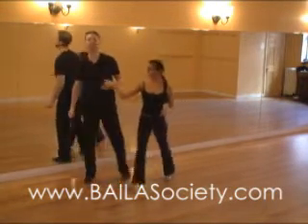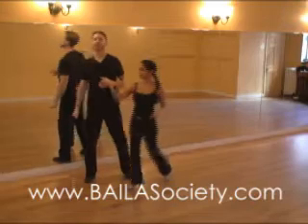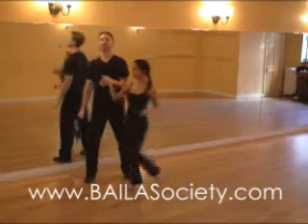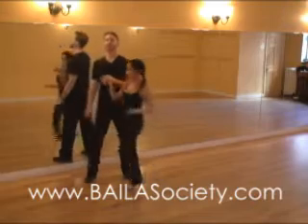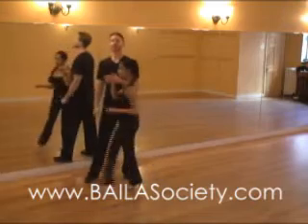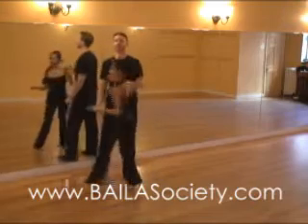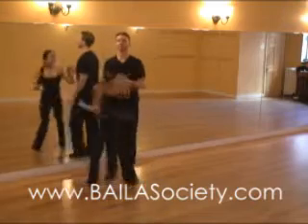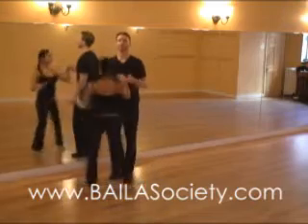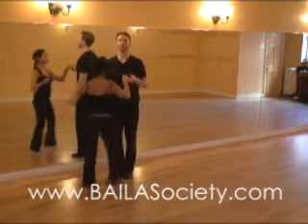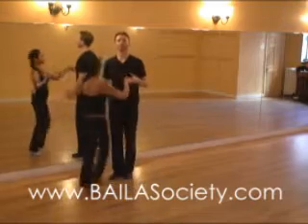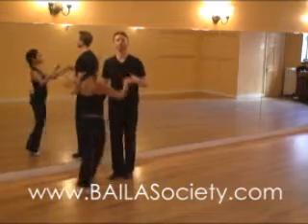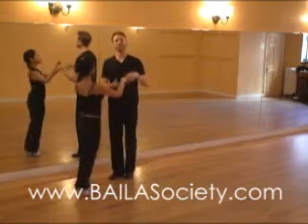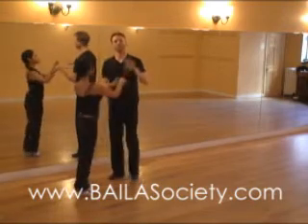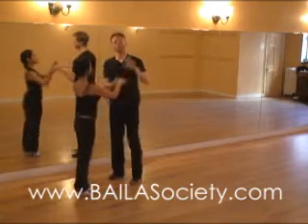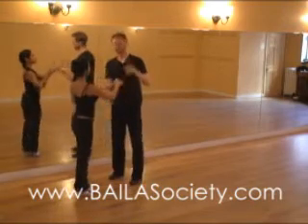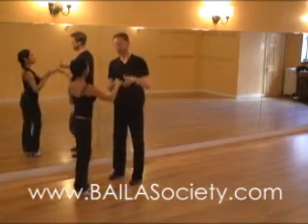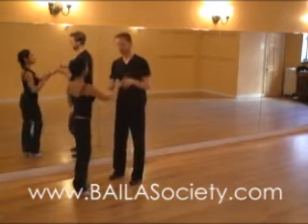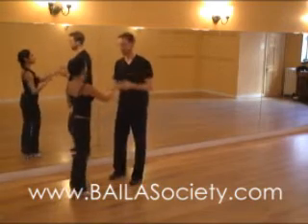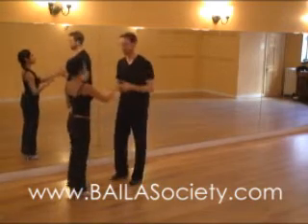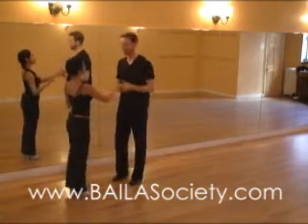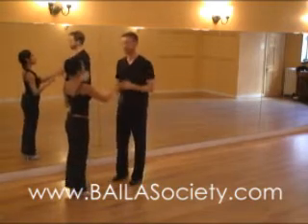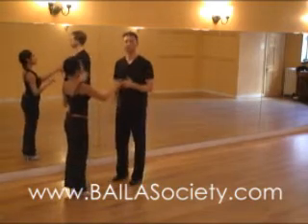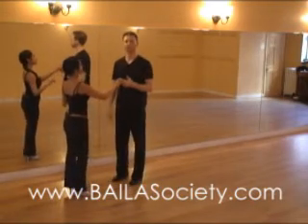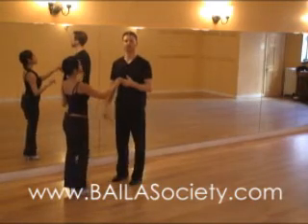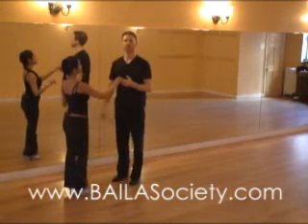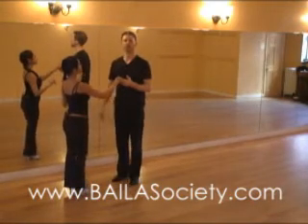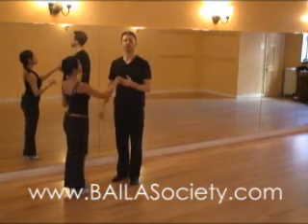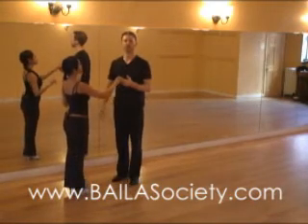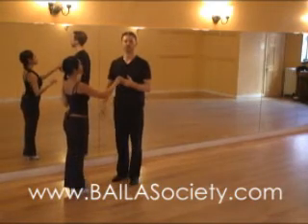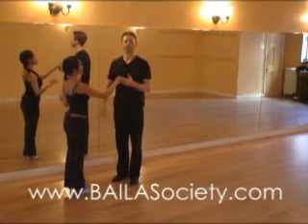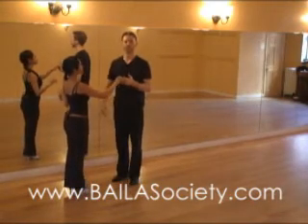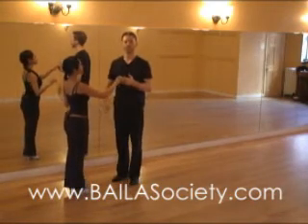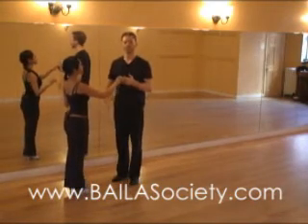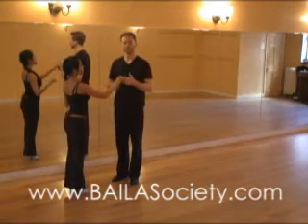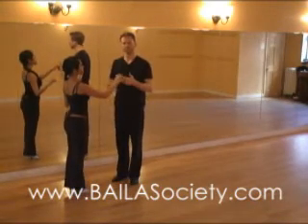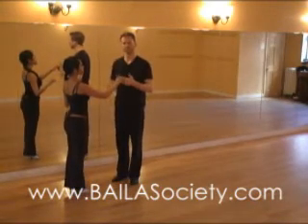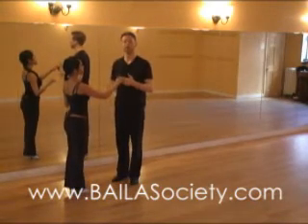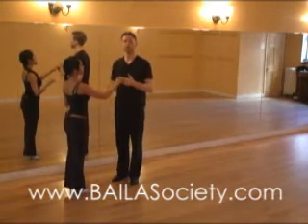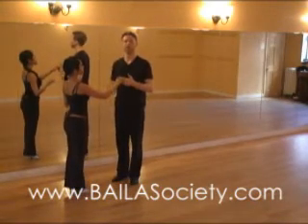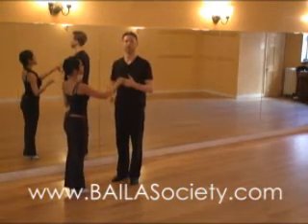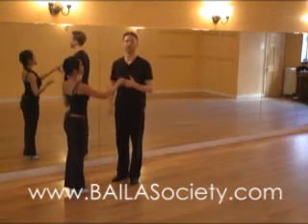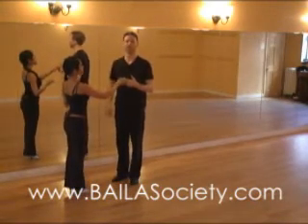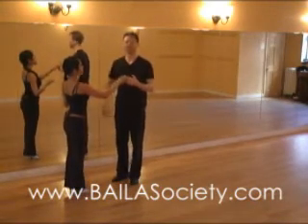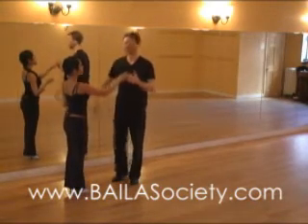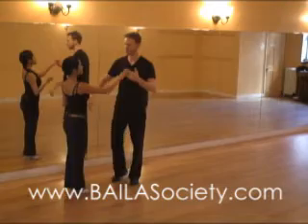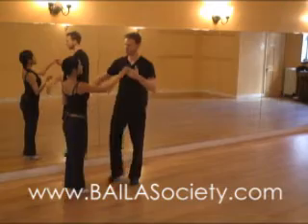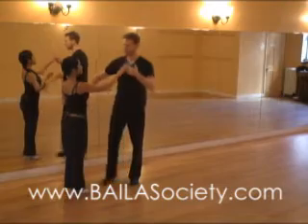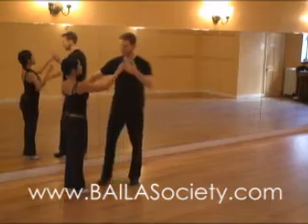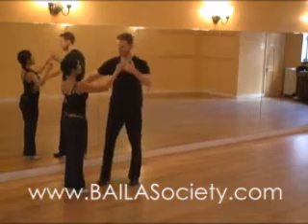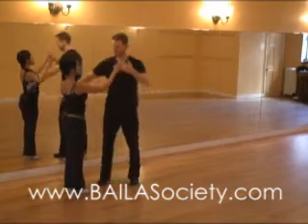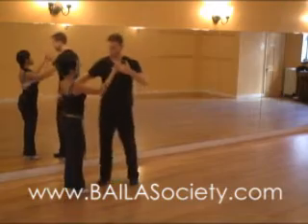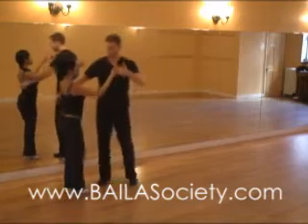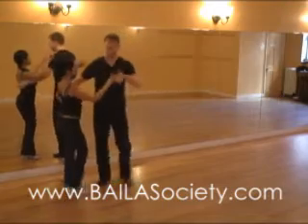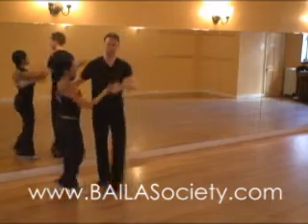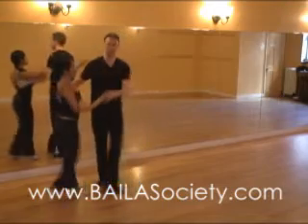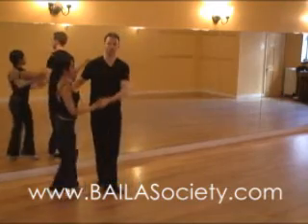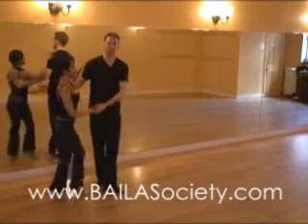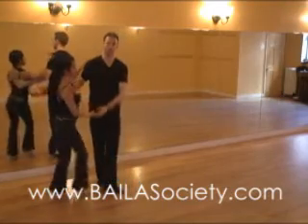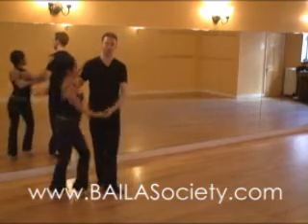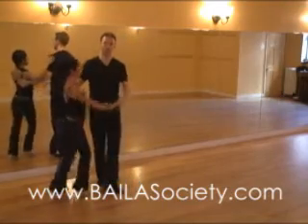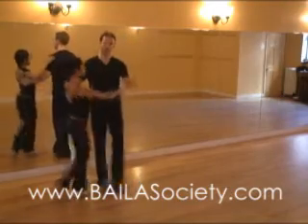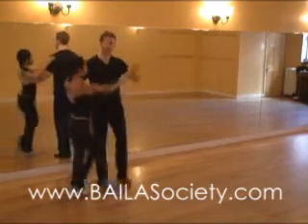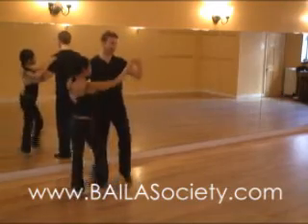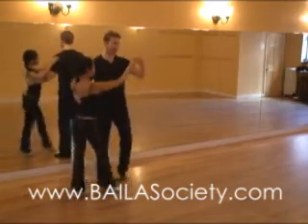Now let's practice the whole thing. Focus on the hand angle change and the preparation on one, execution on three. First the cross-body lead.